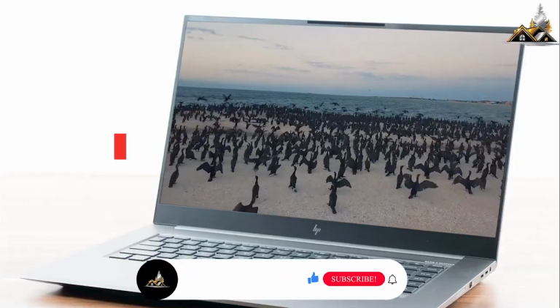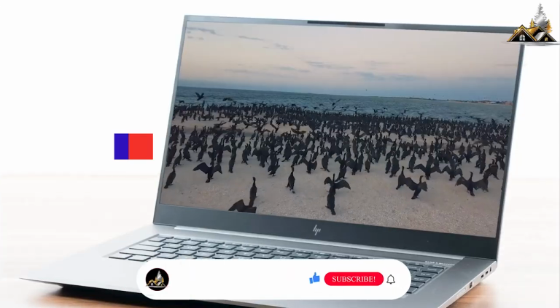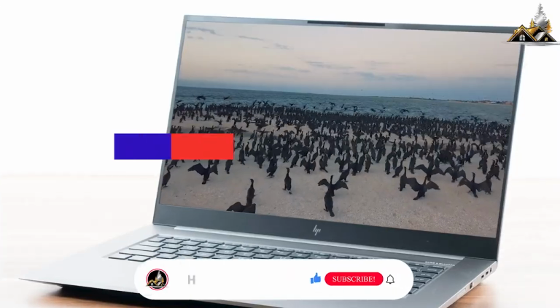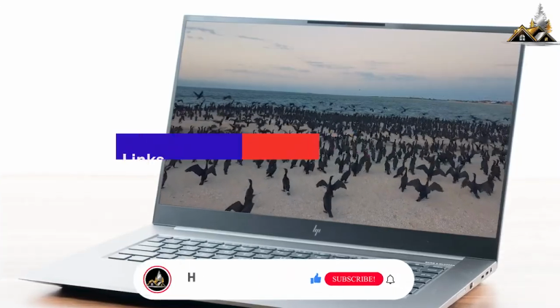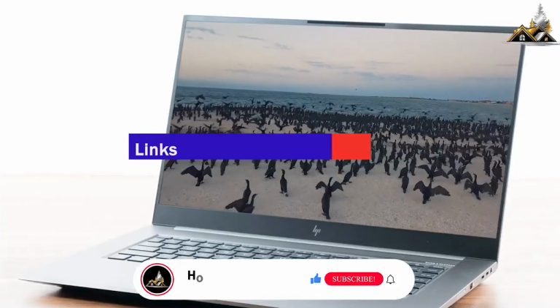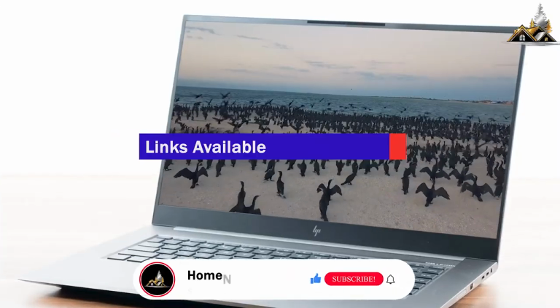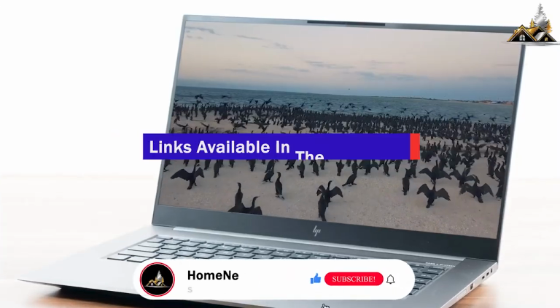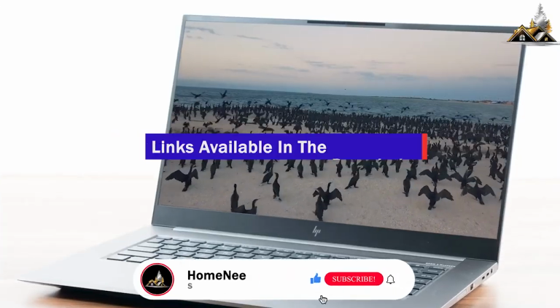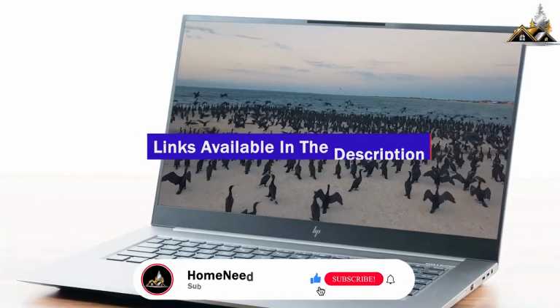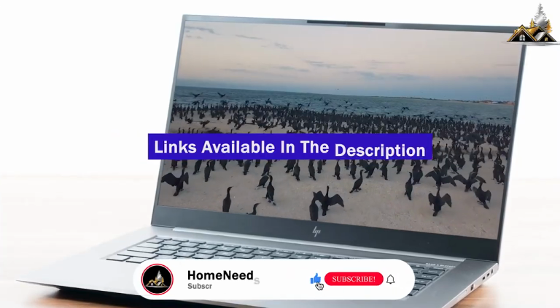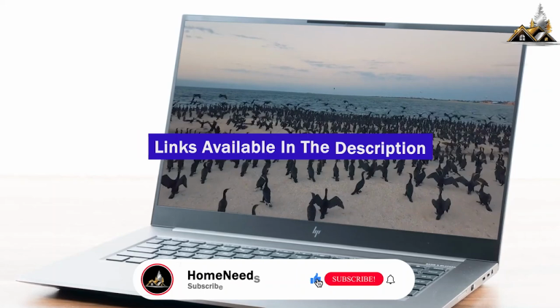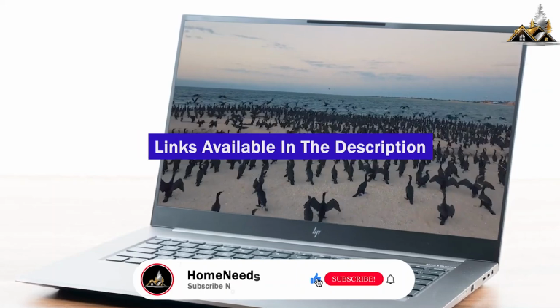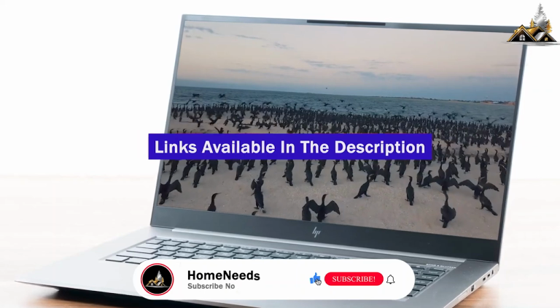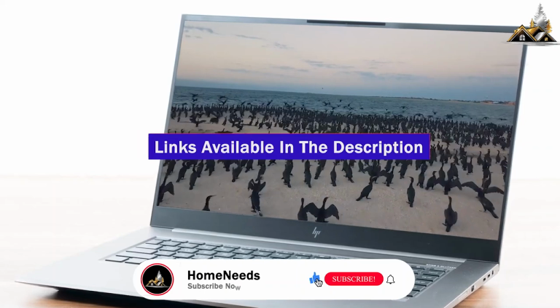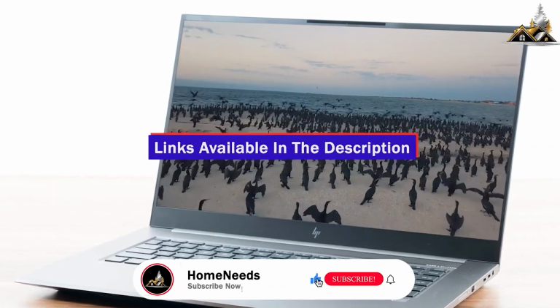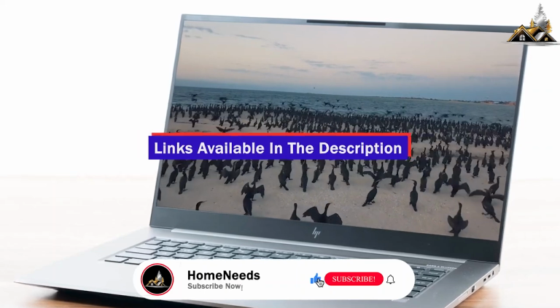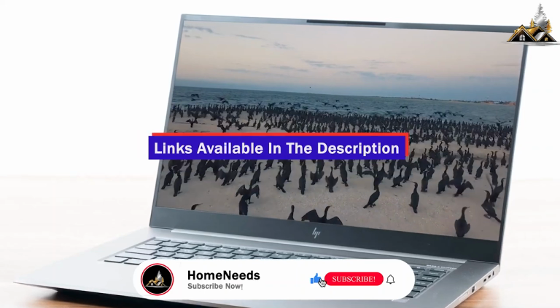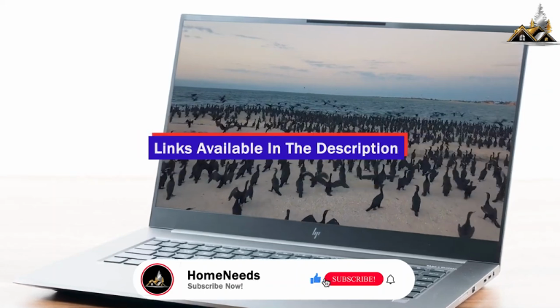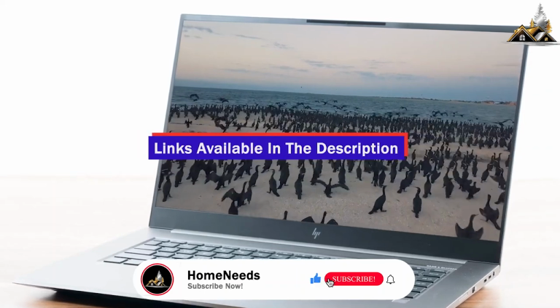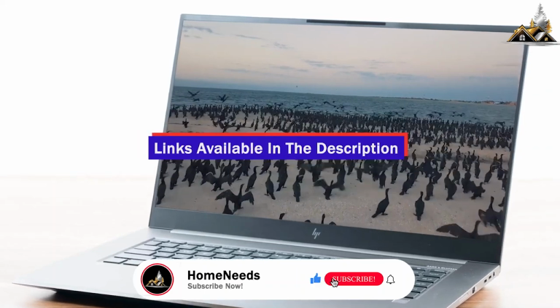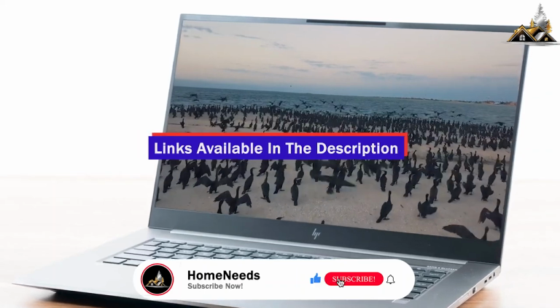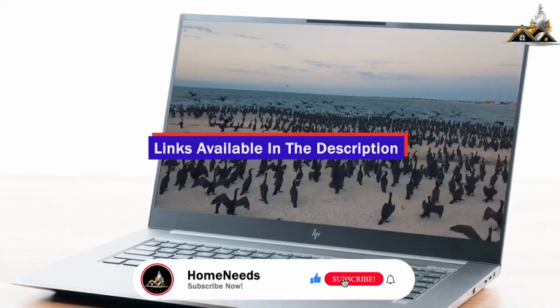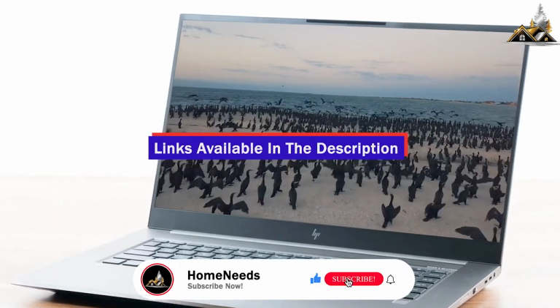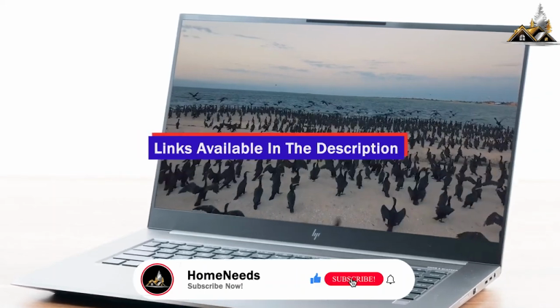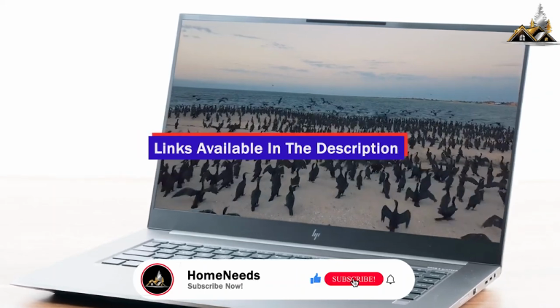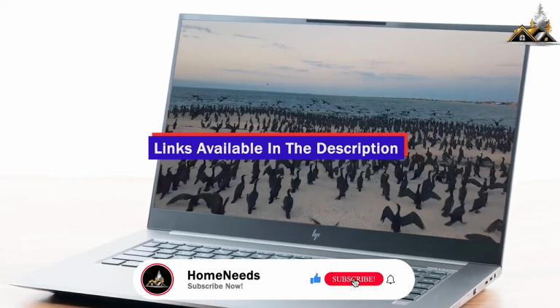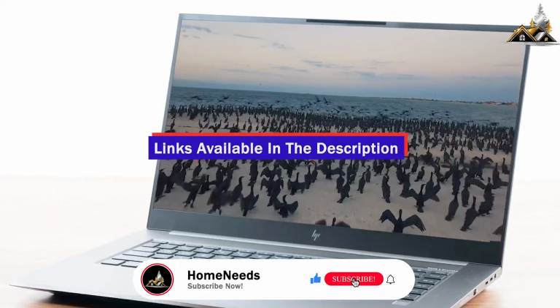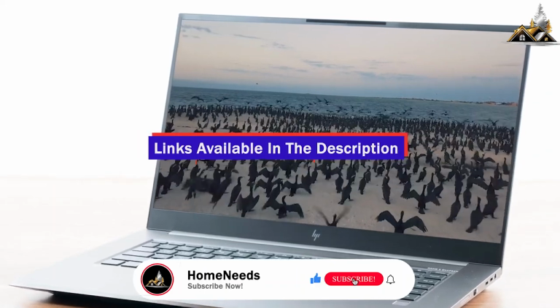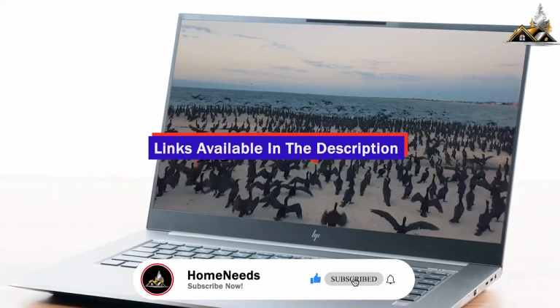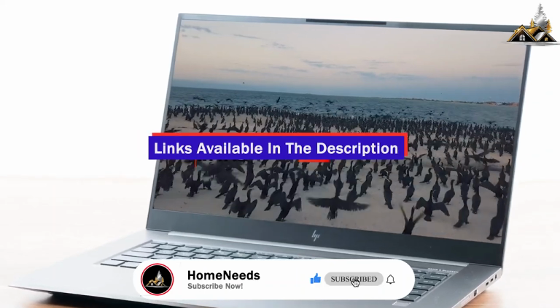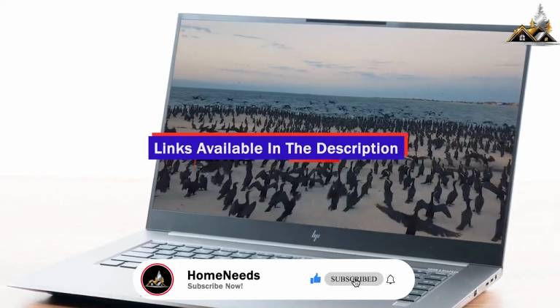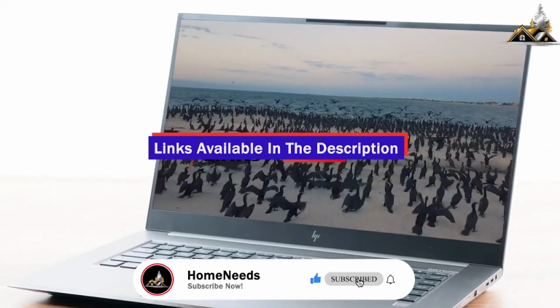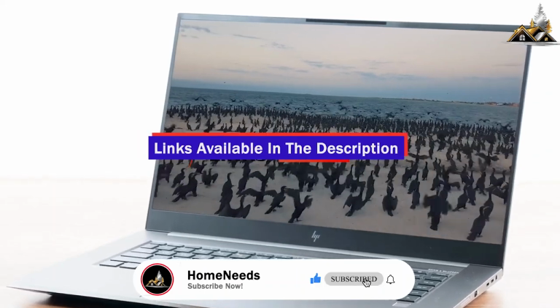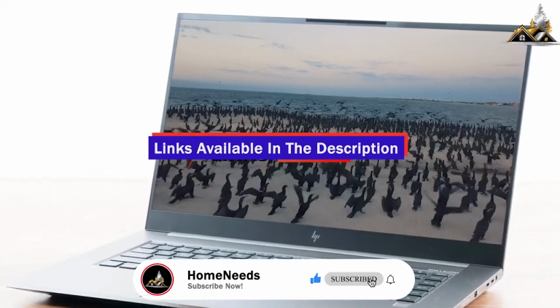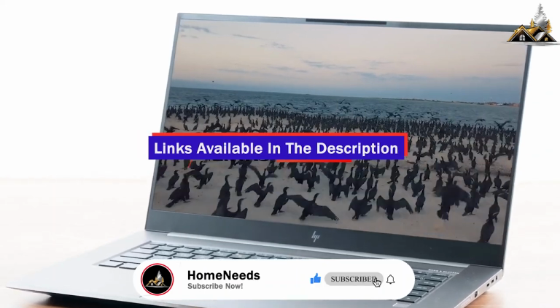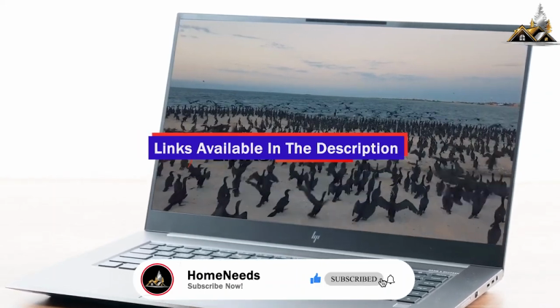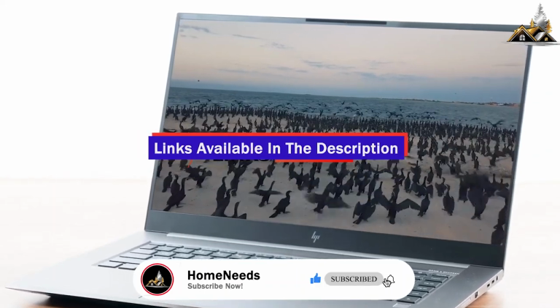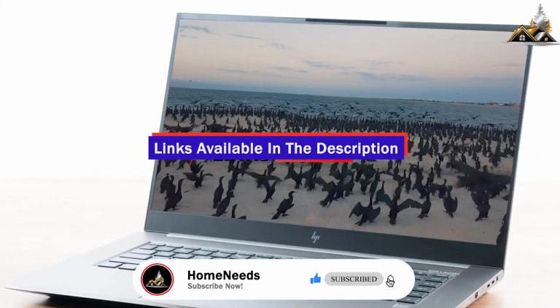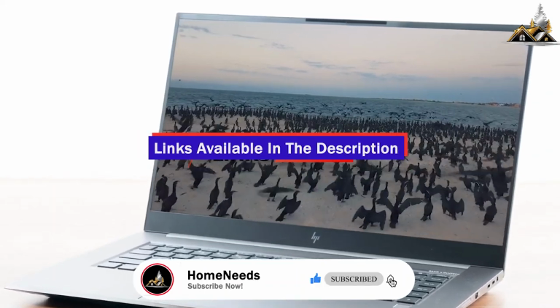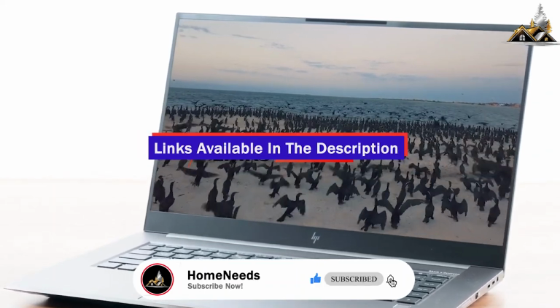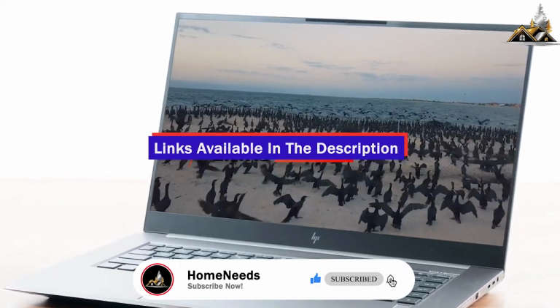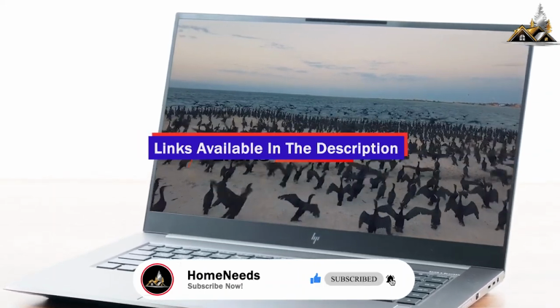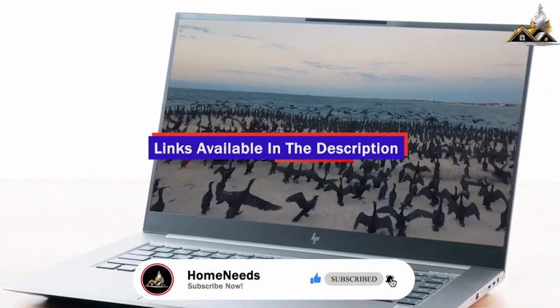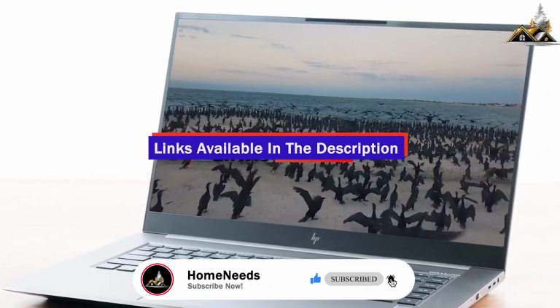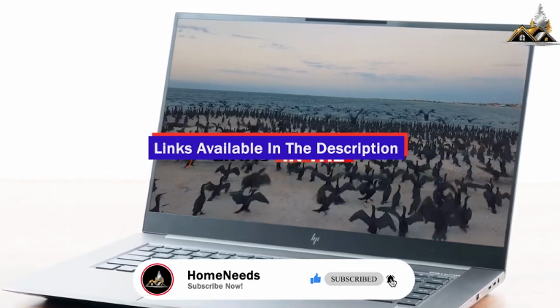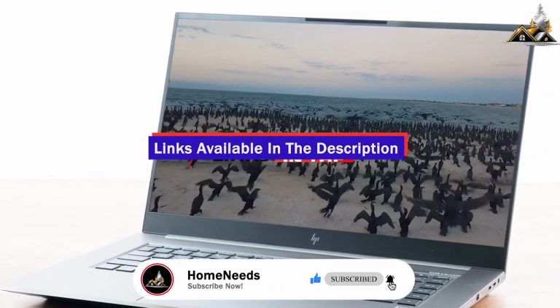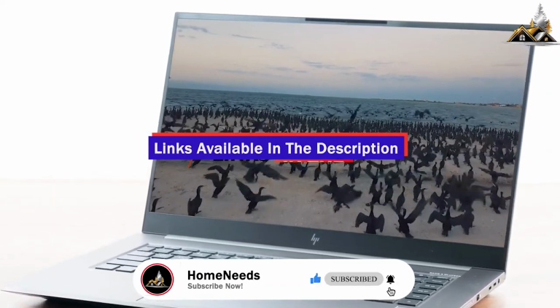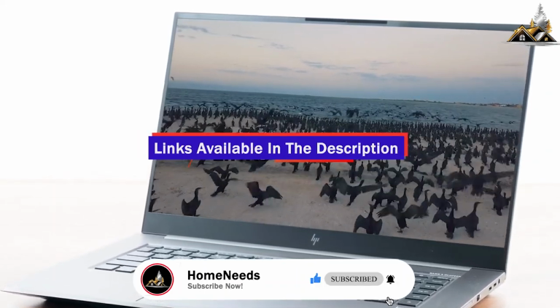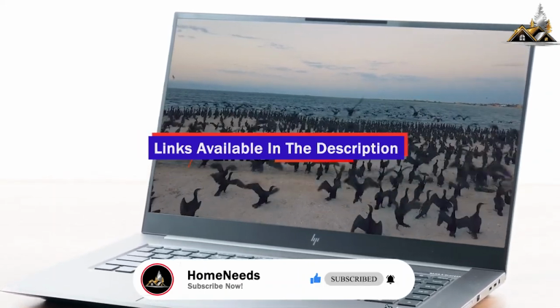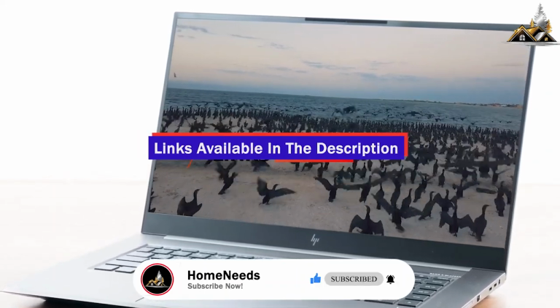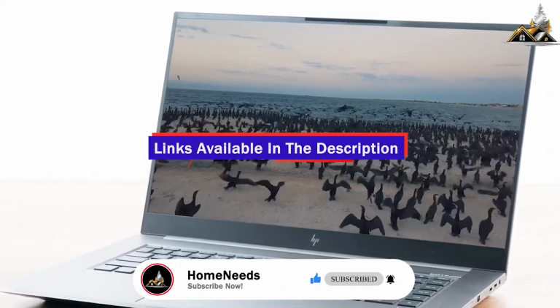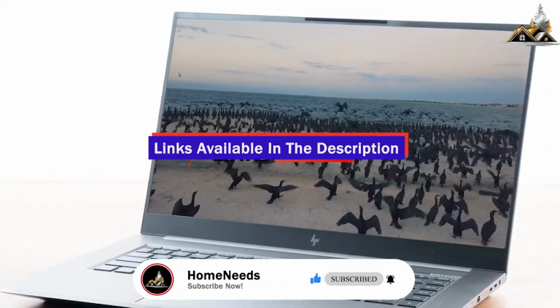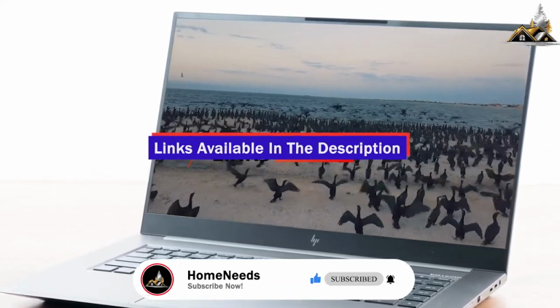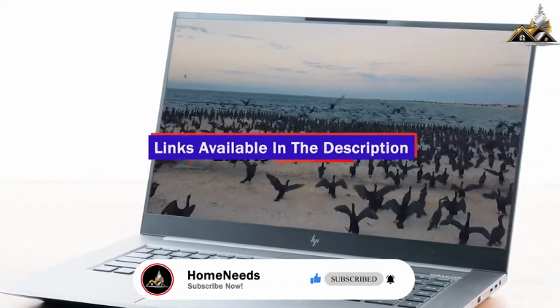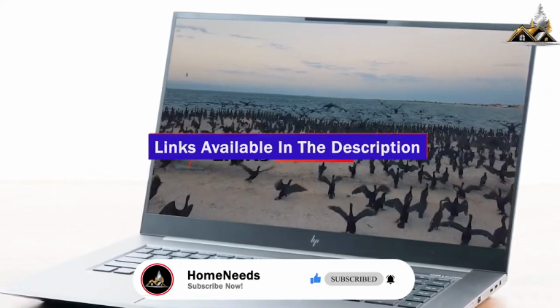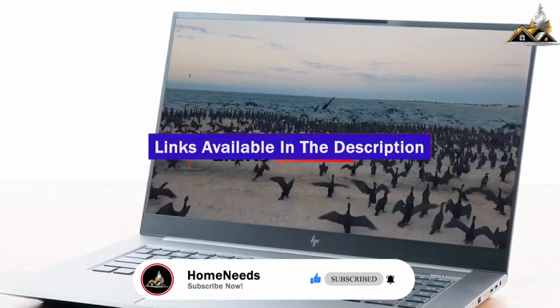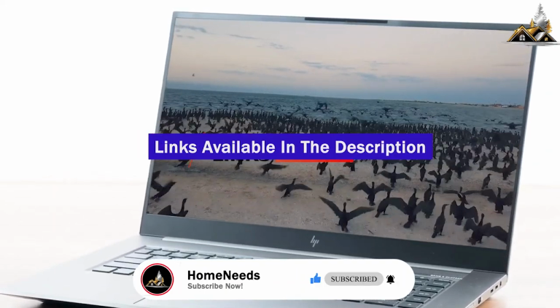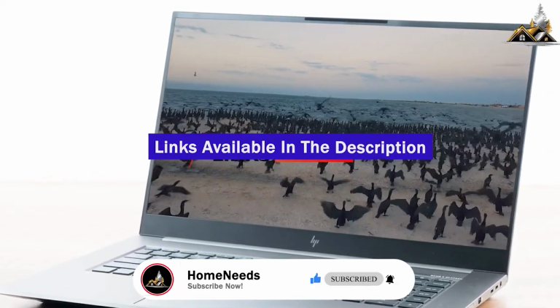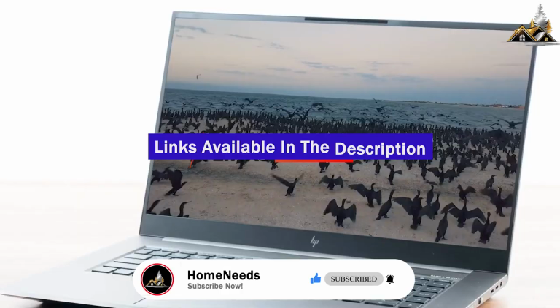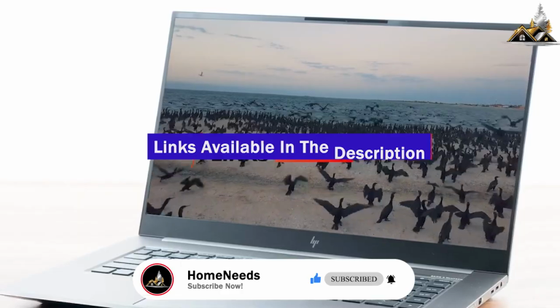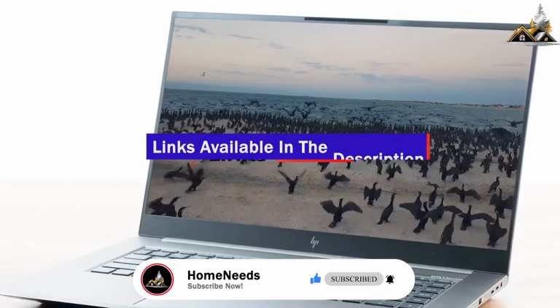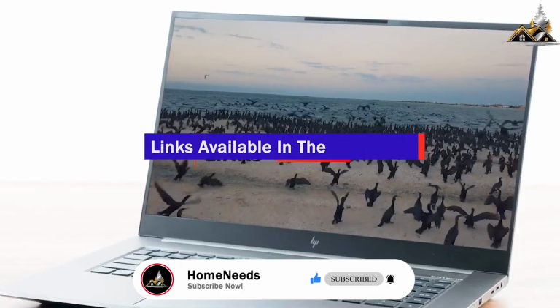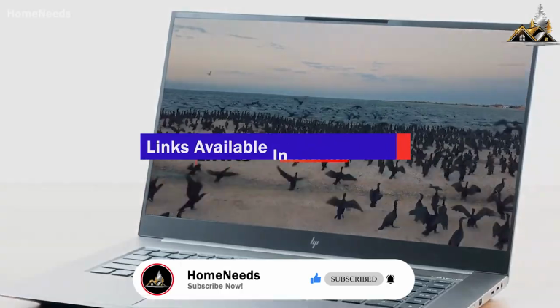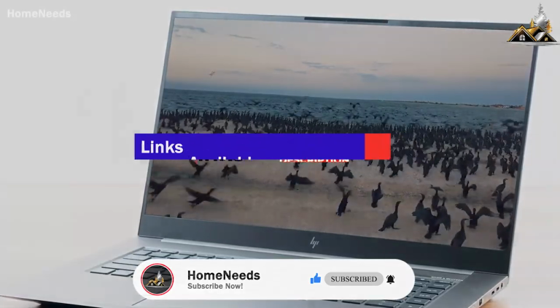If you found this video helpful, give it a like and check out the description for links to updated pricing for products mentioned in this video.